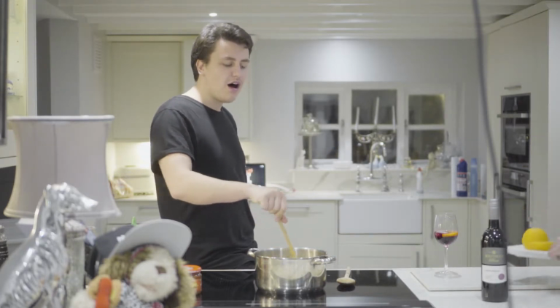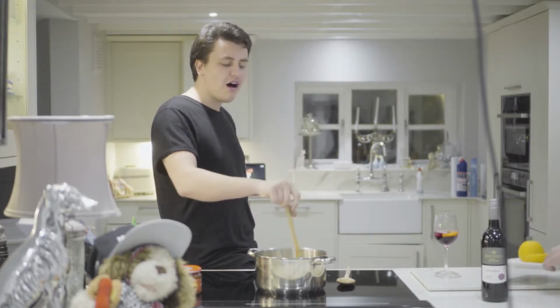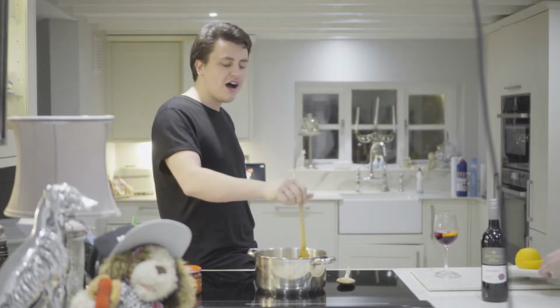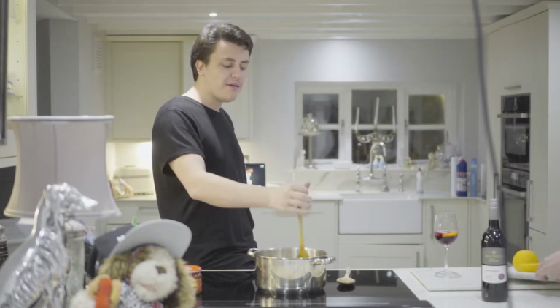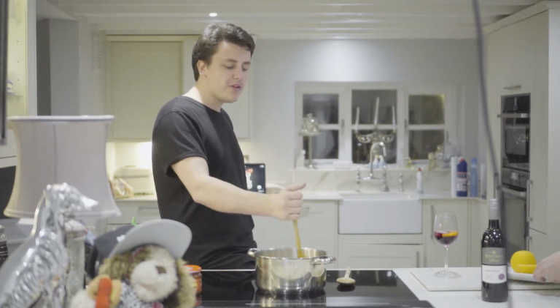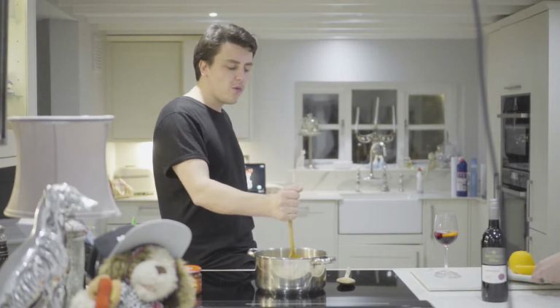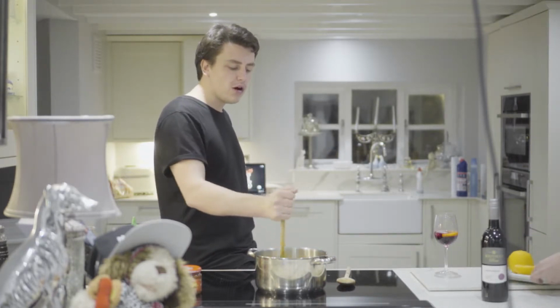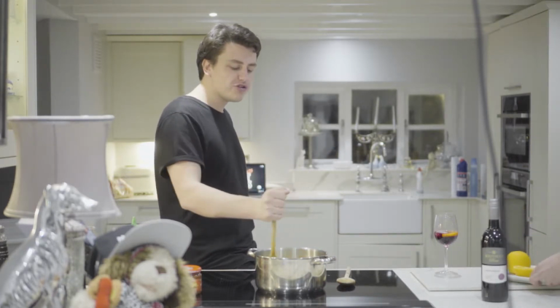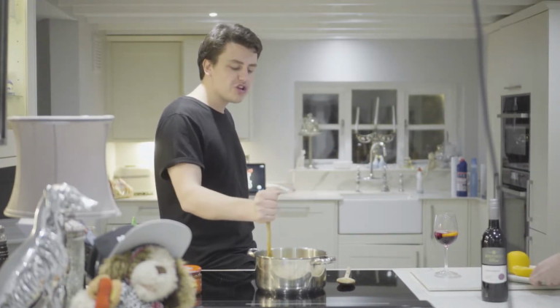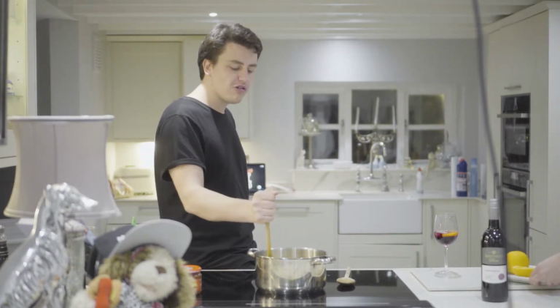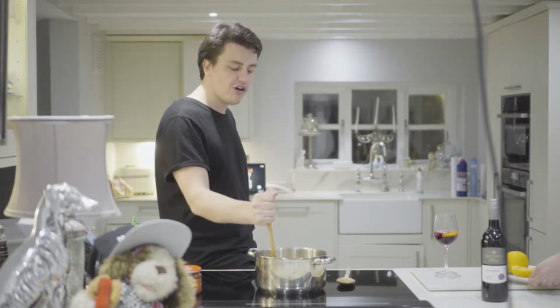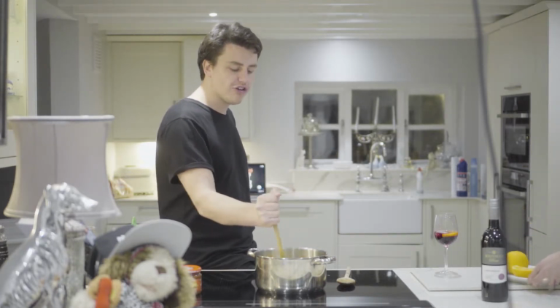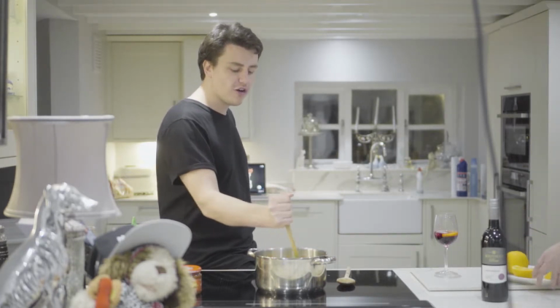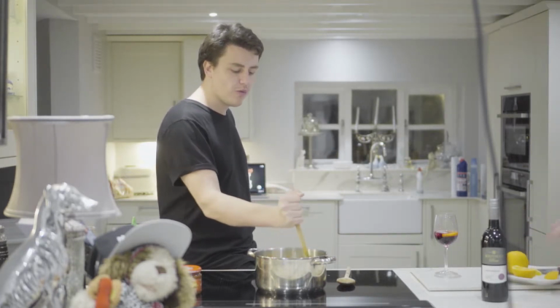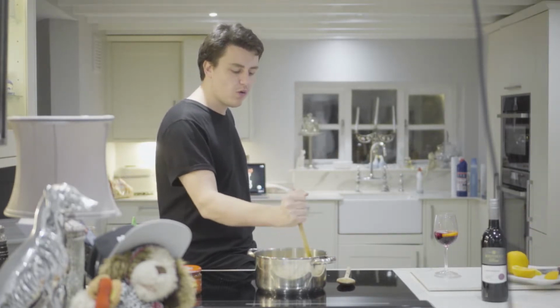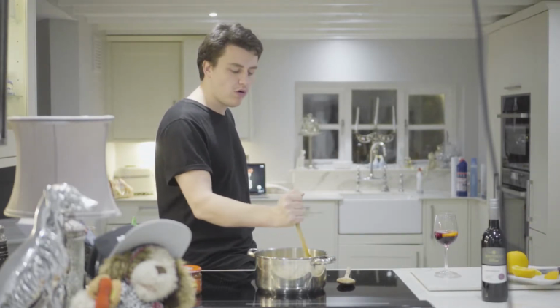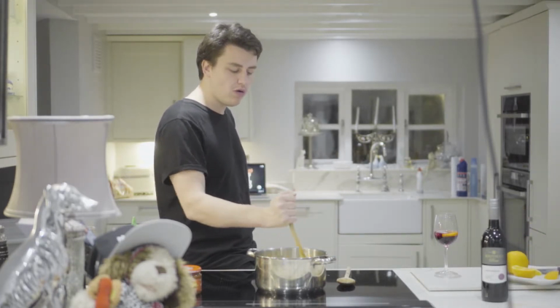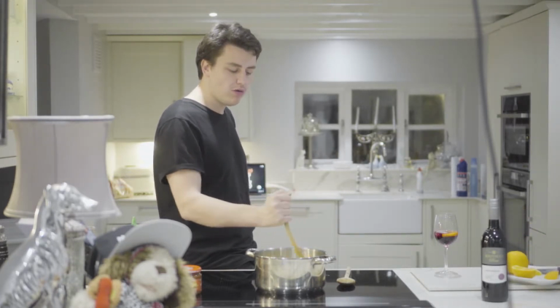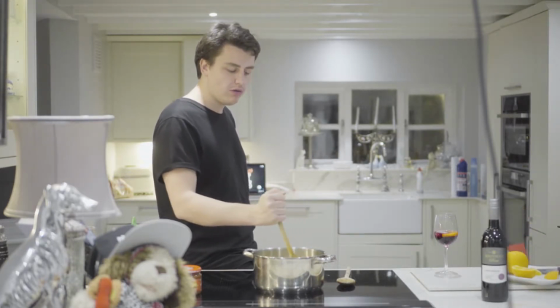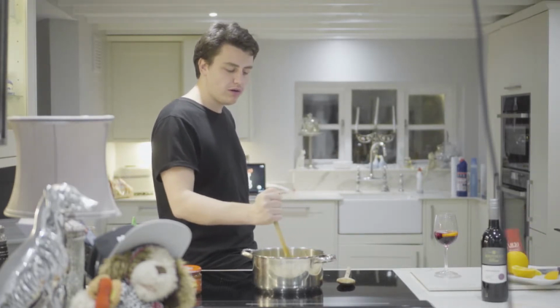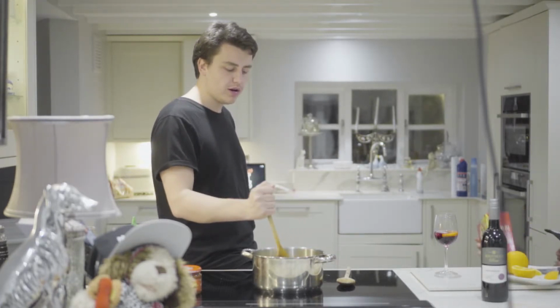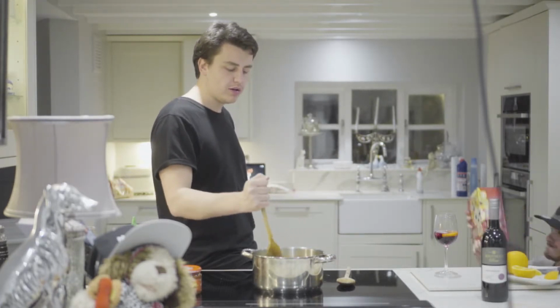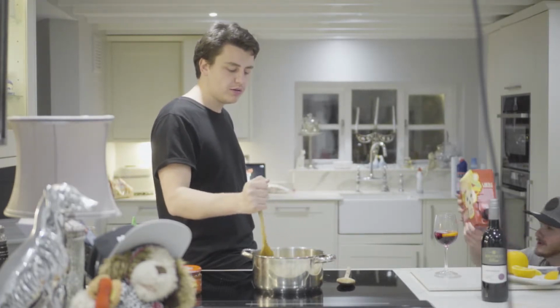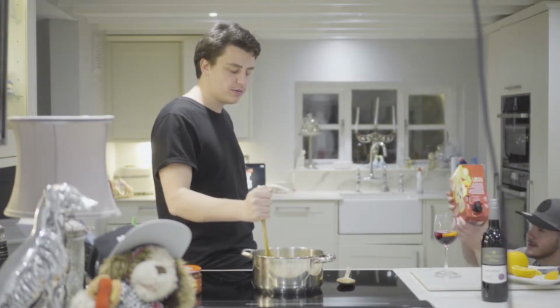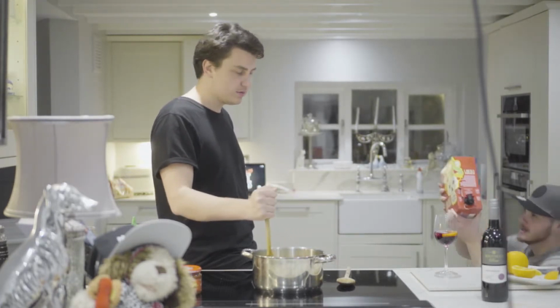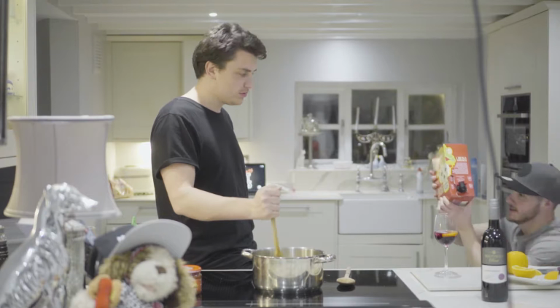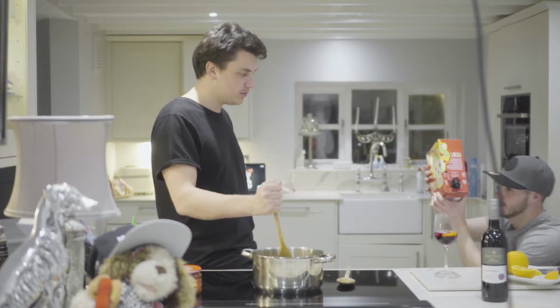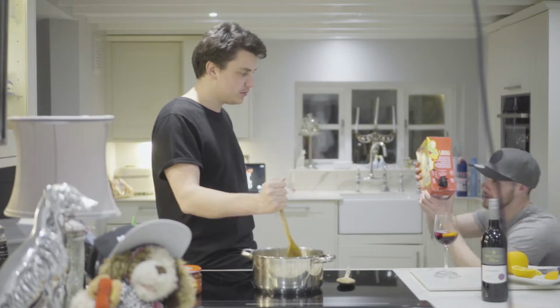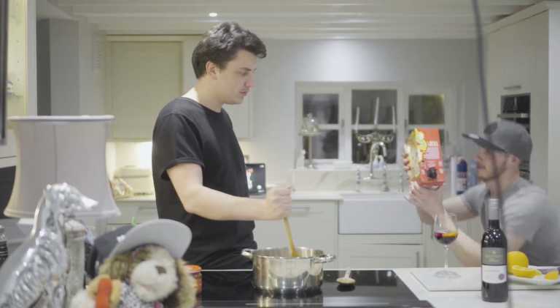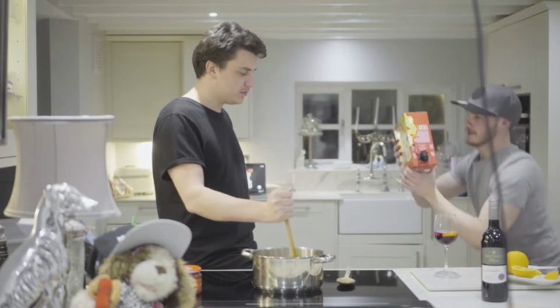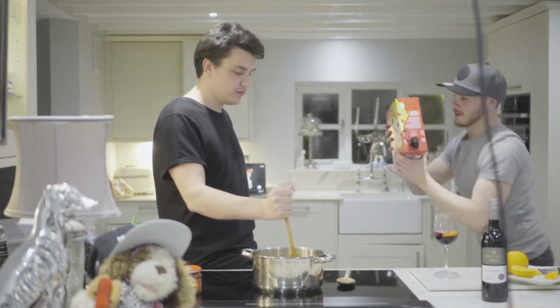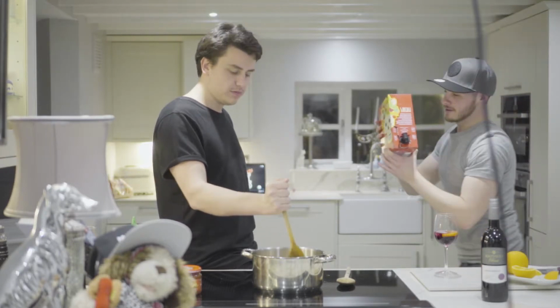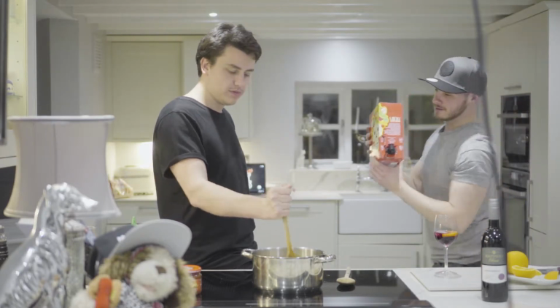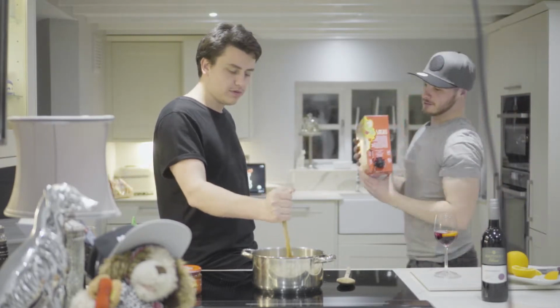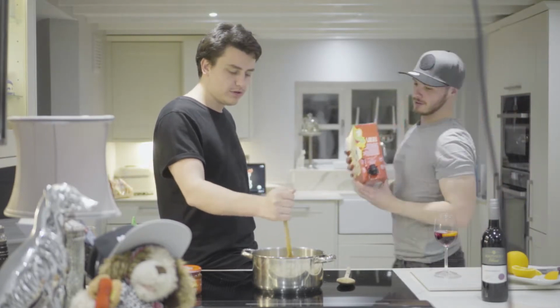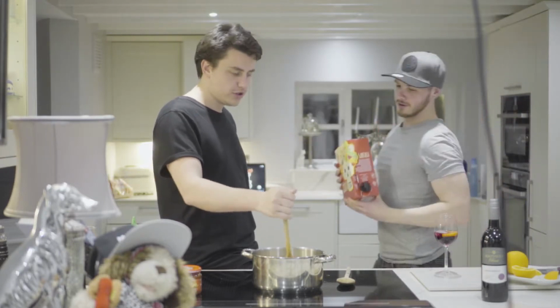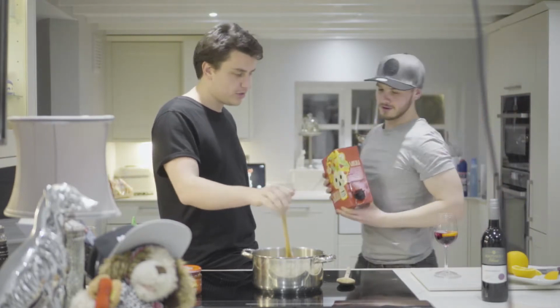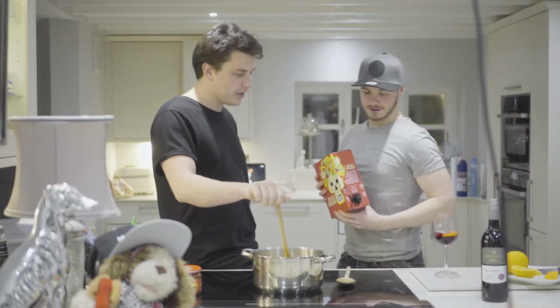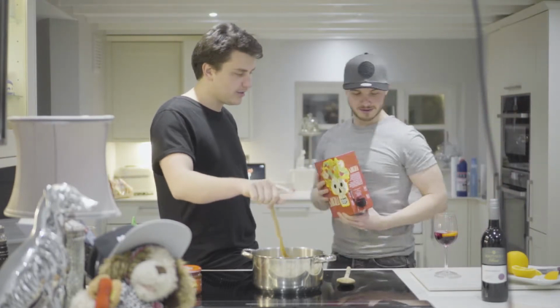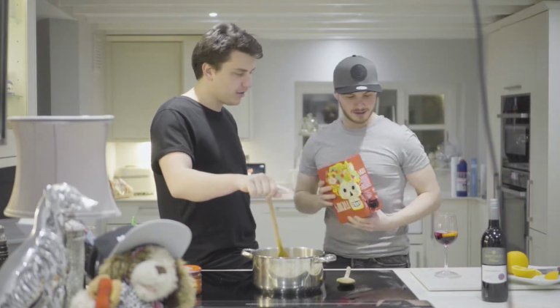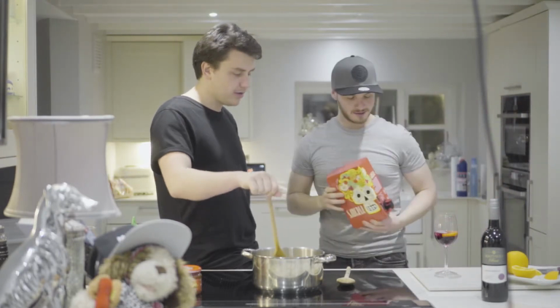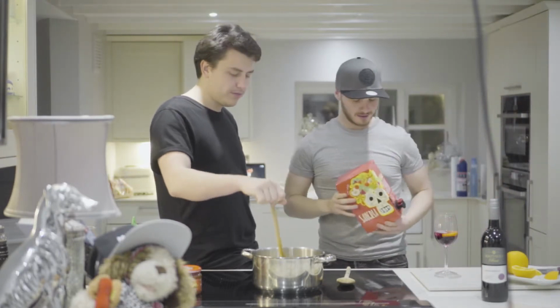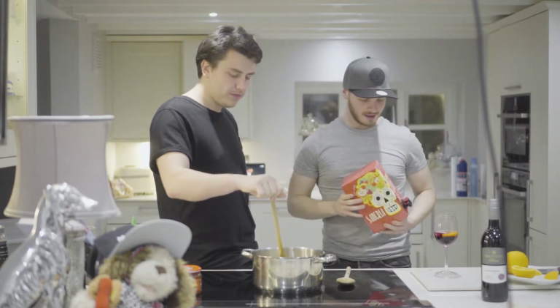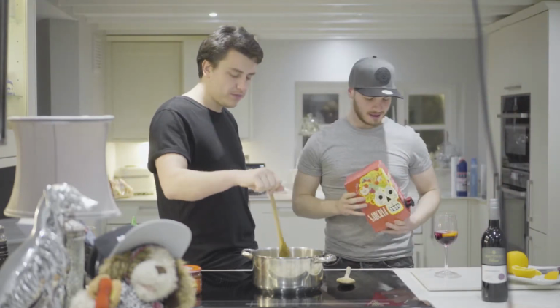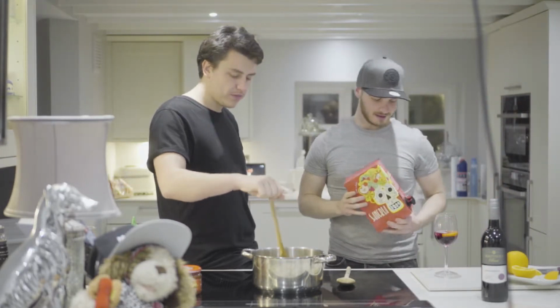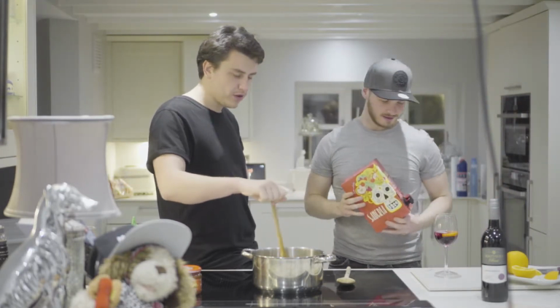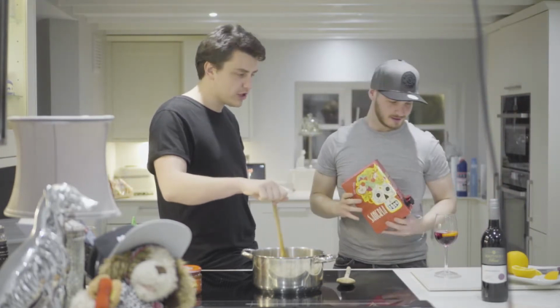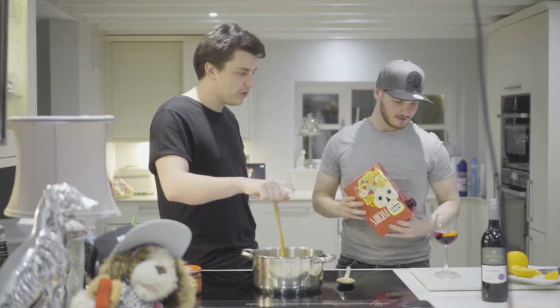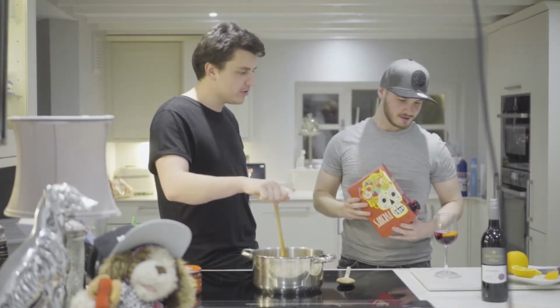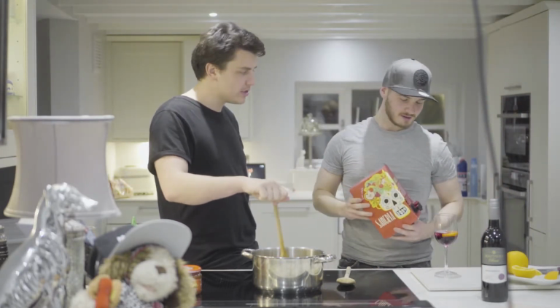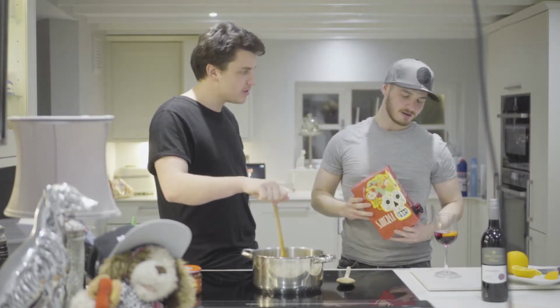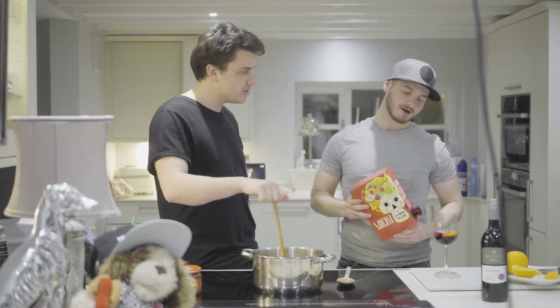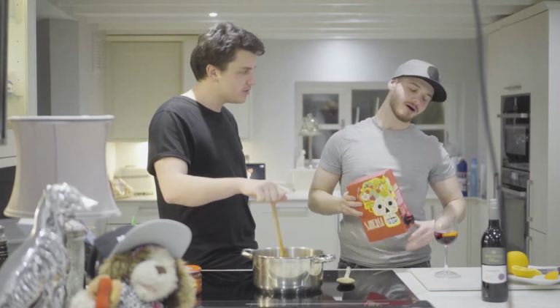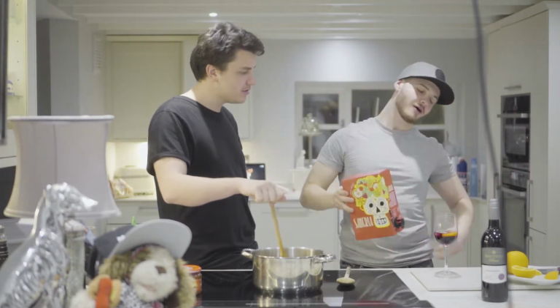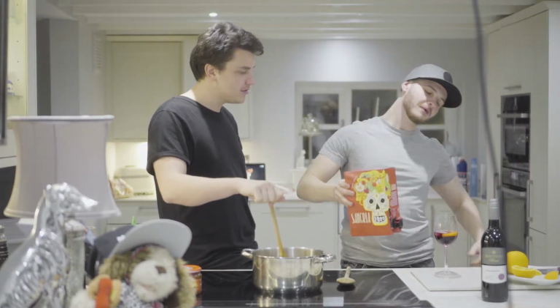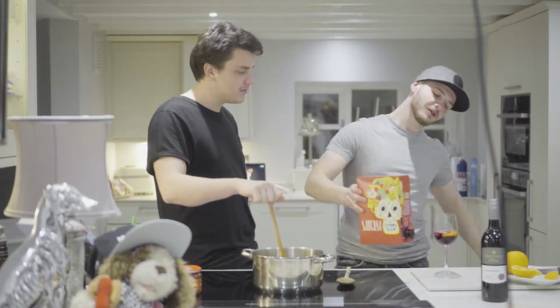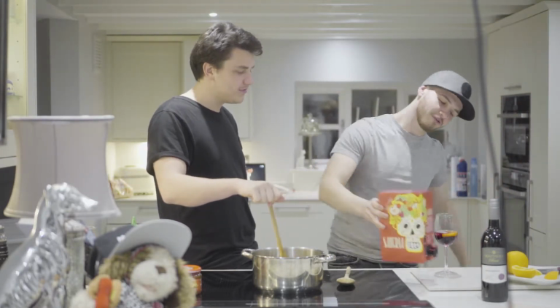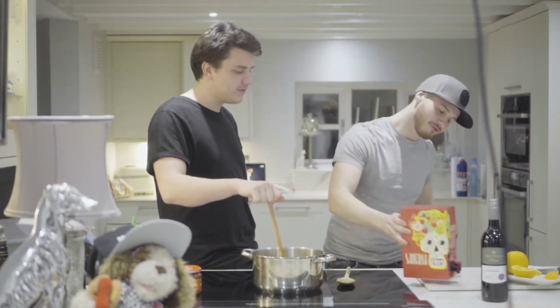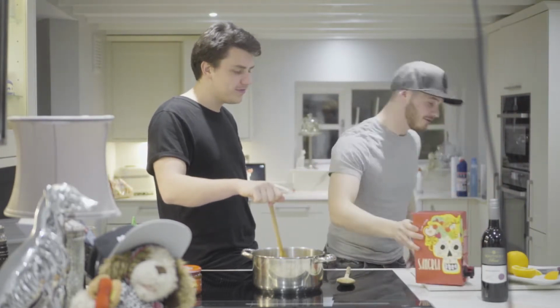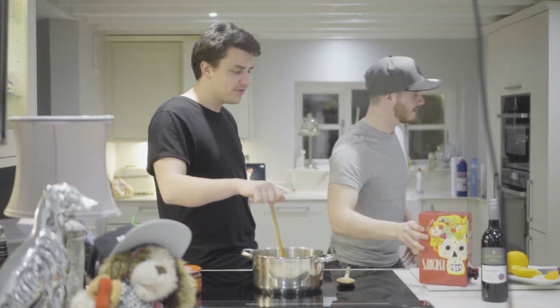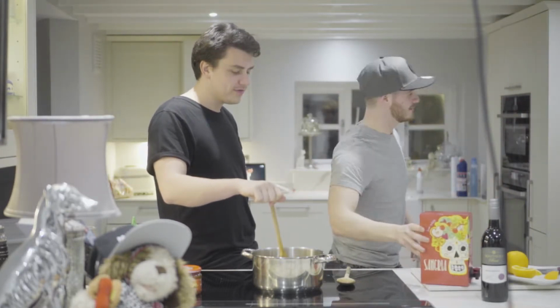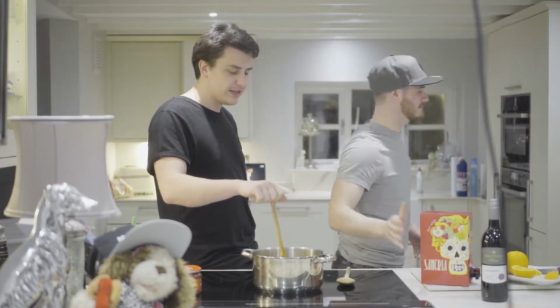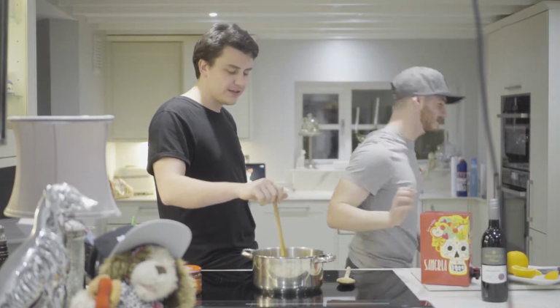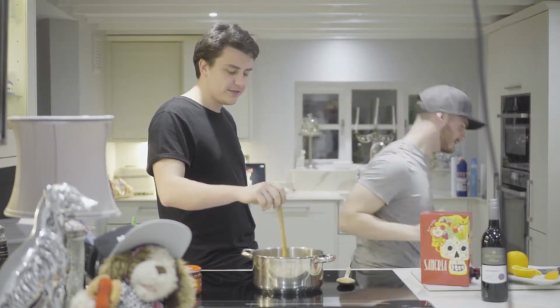I'm the watcher on the wall. Do you want to get a sangria? Yeah. Do you want to get a sangria?